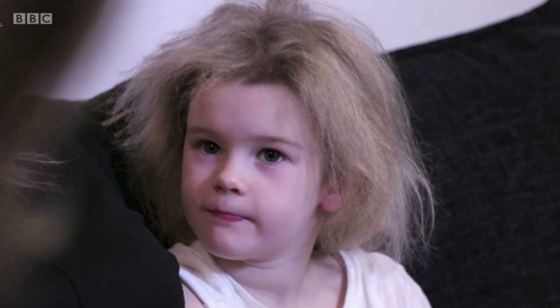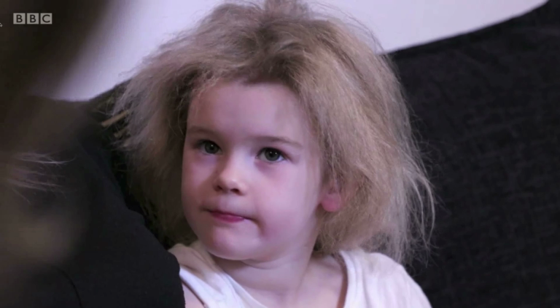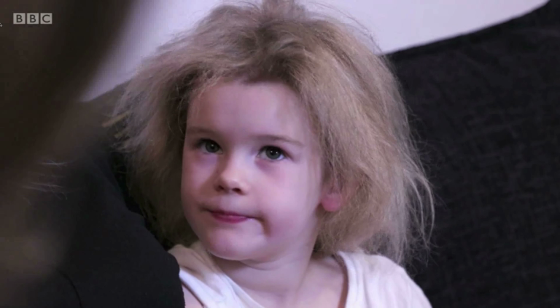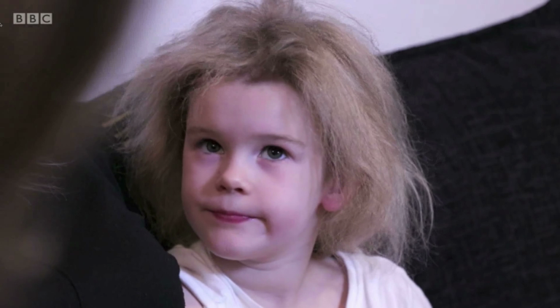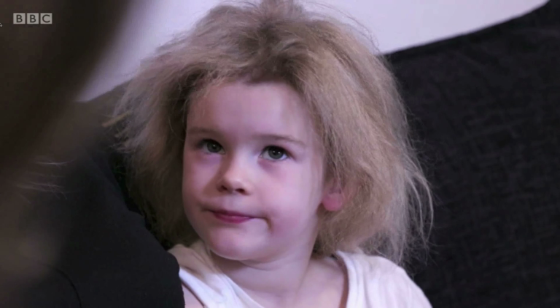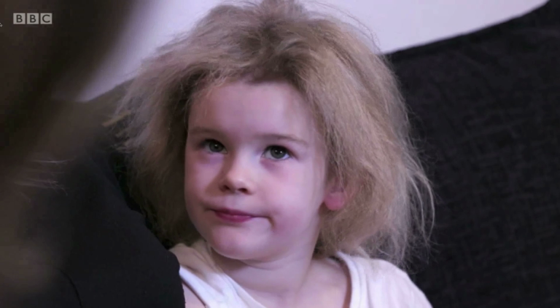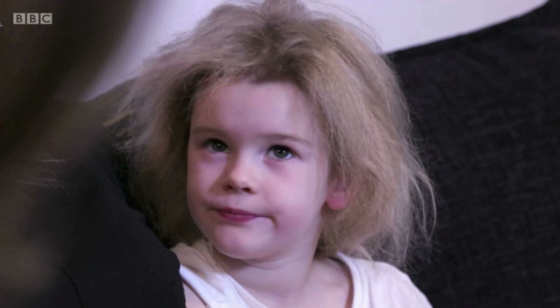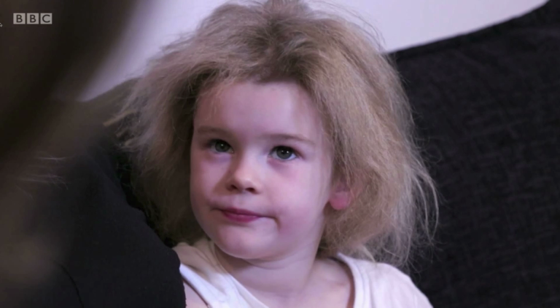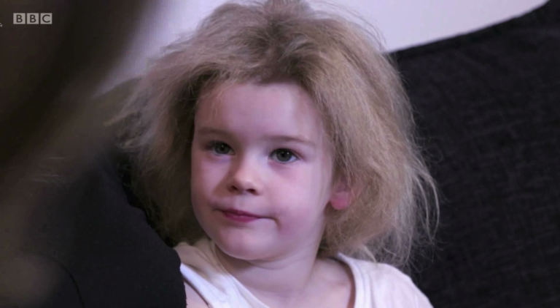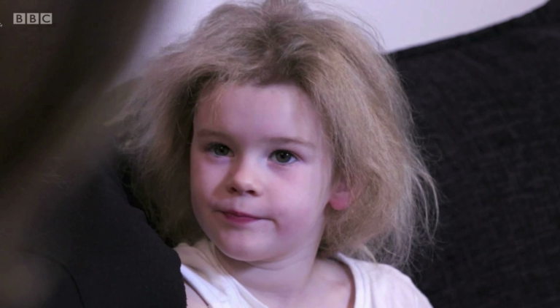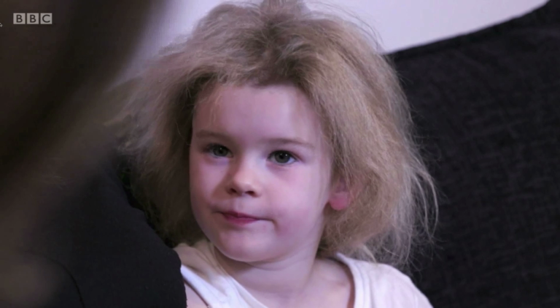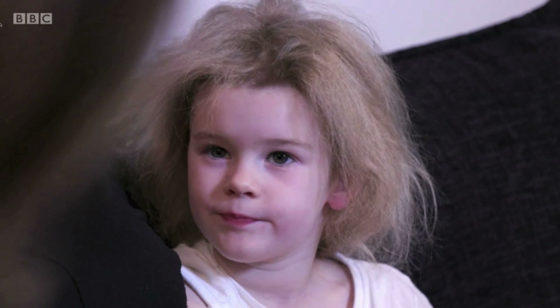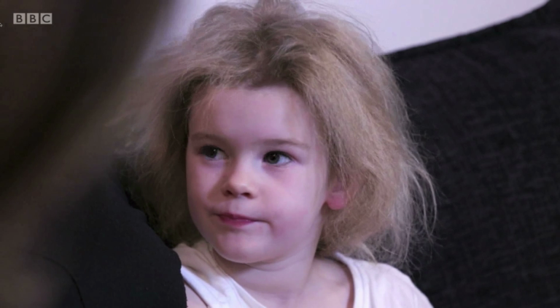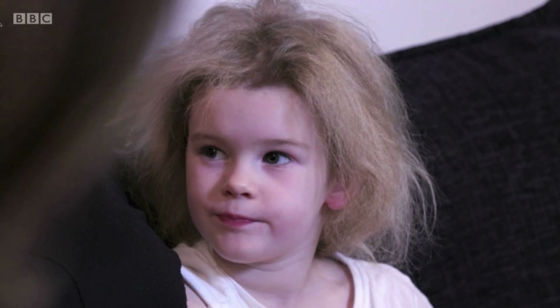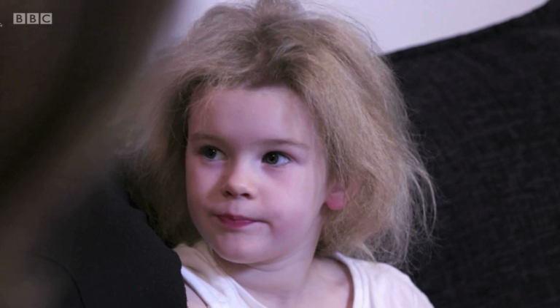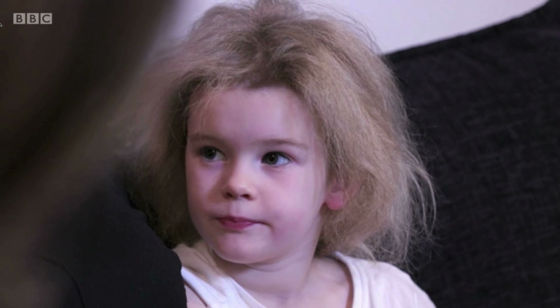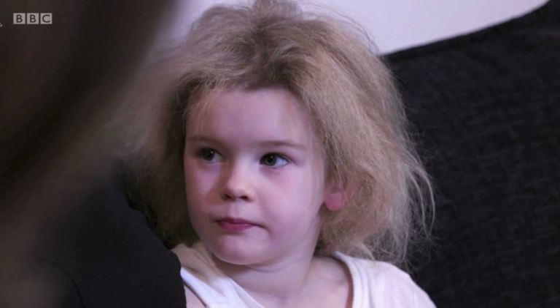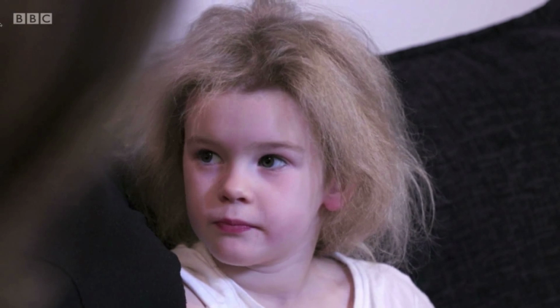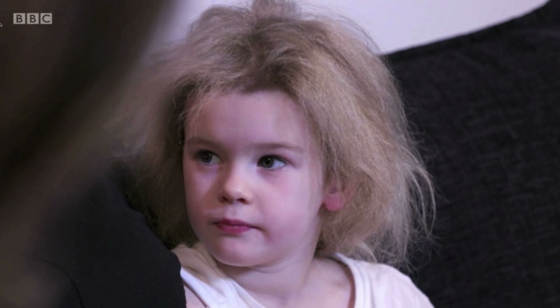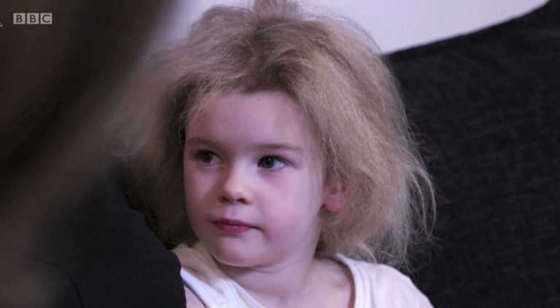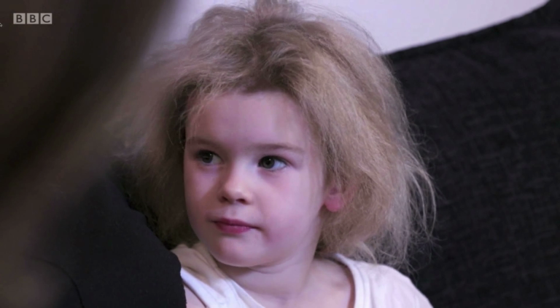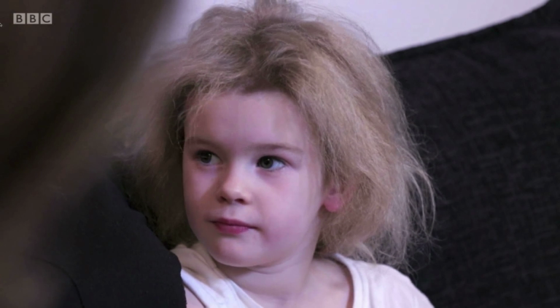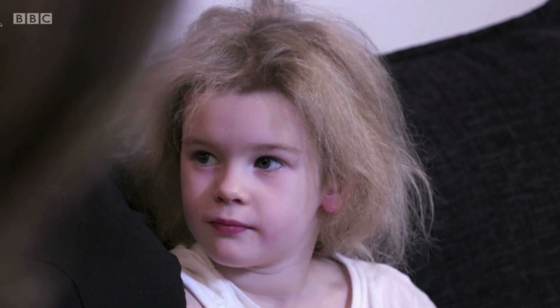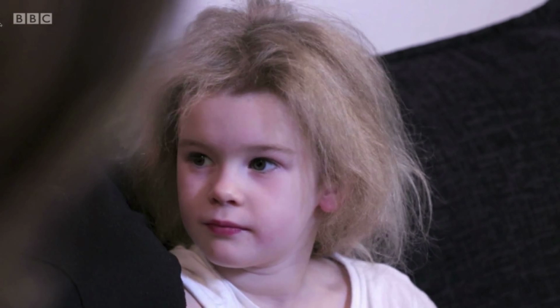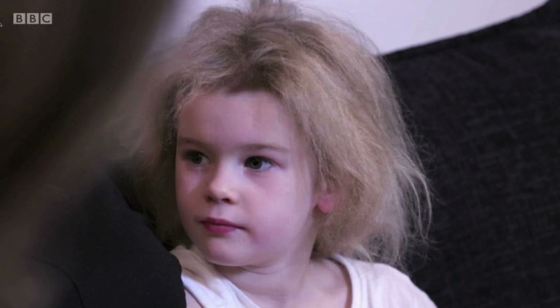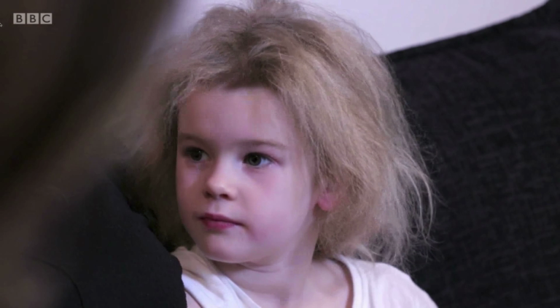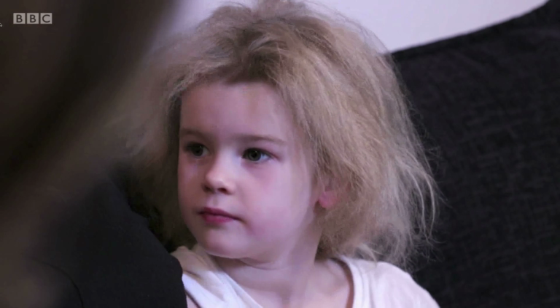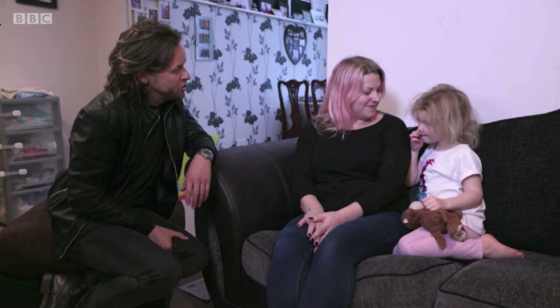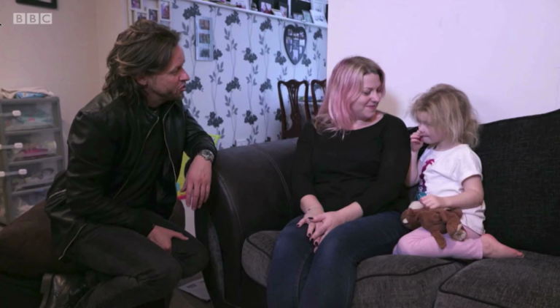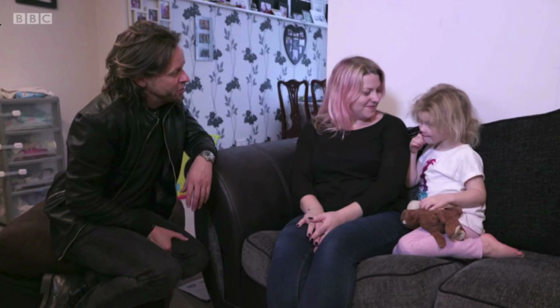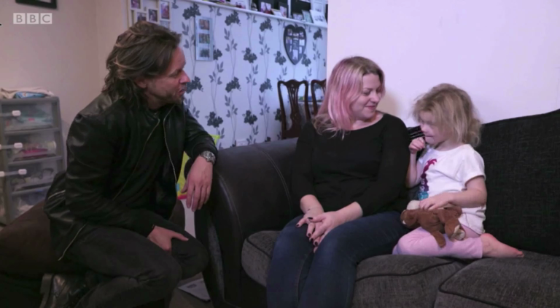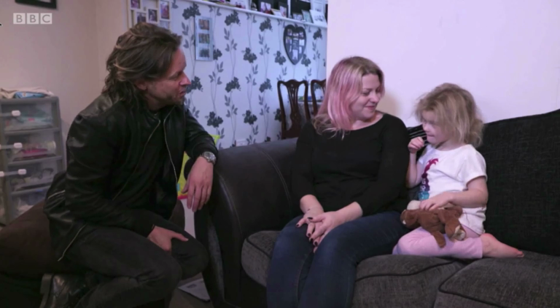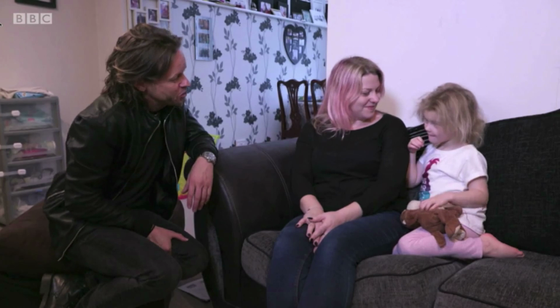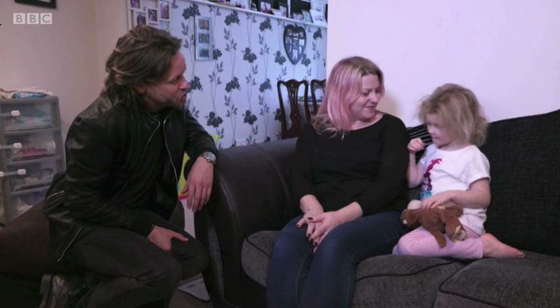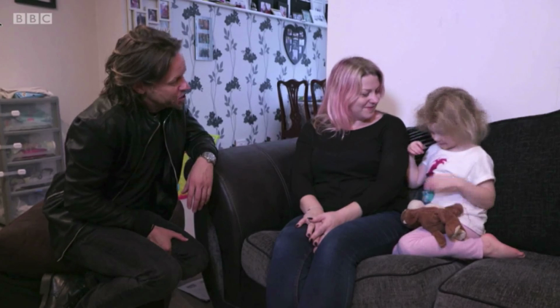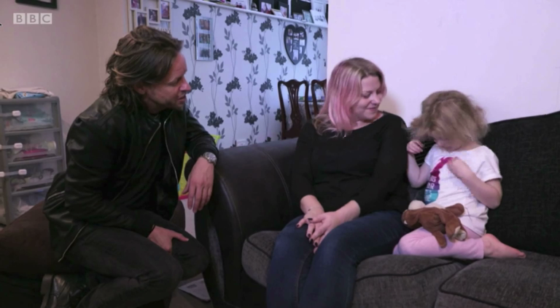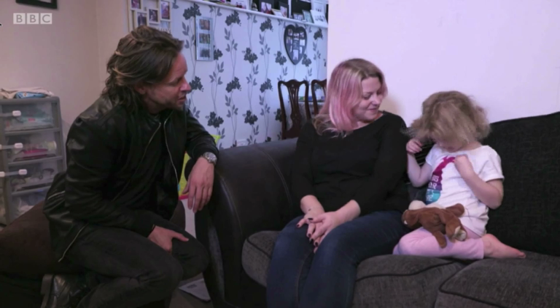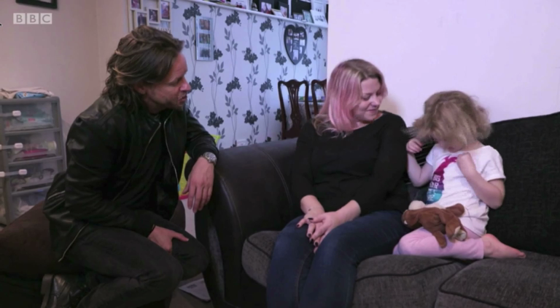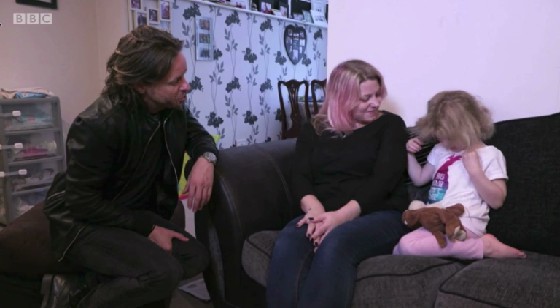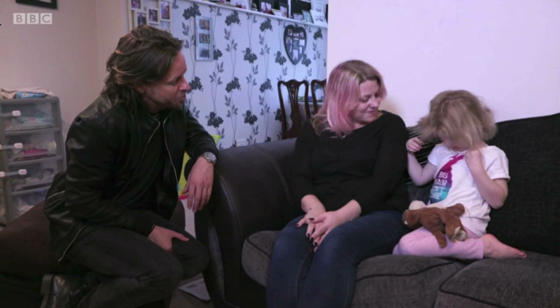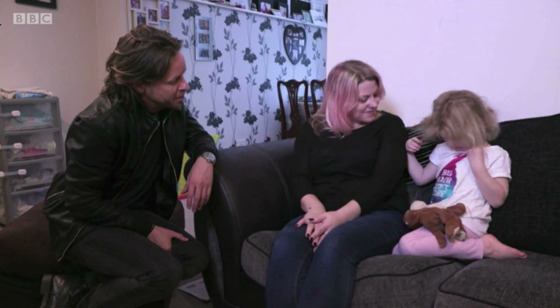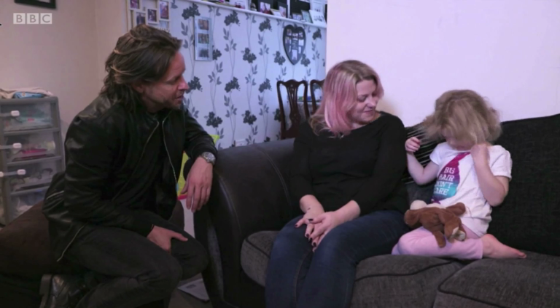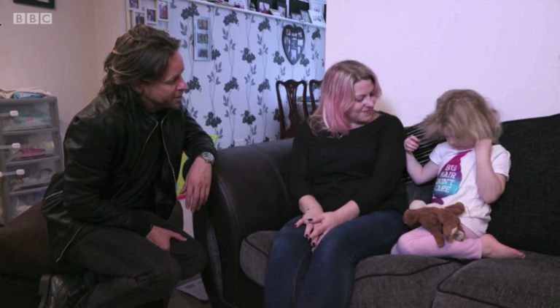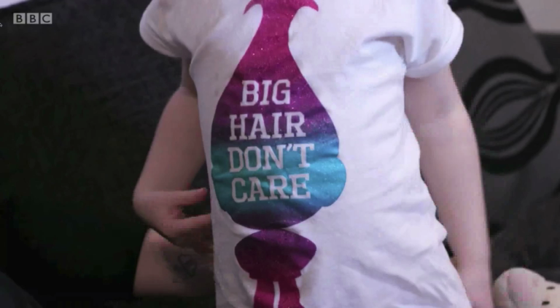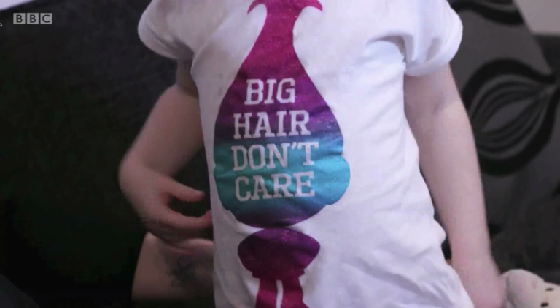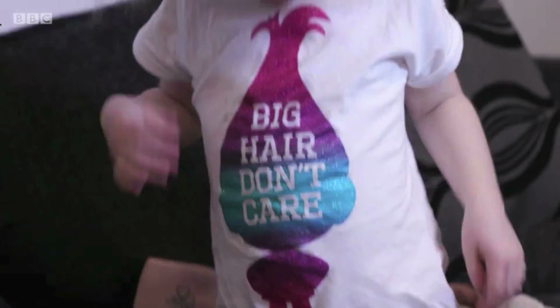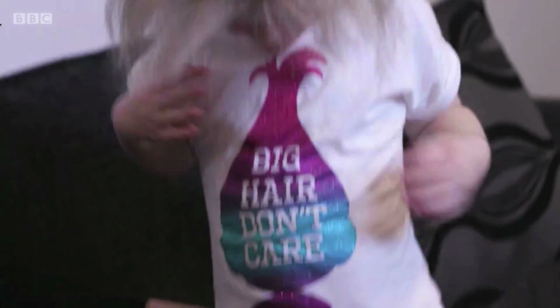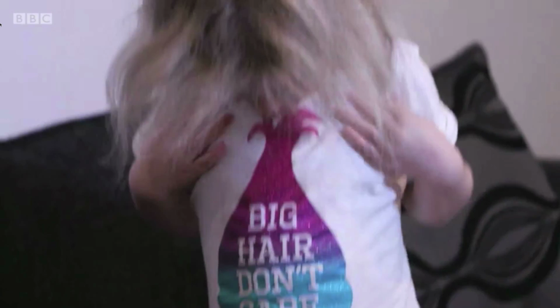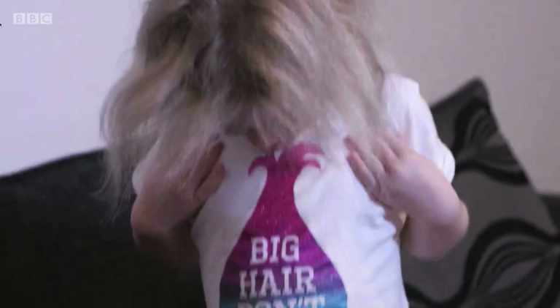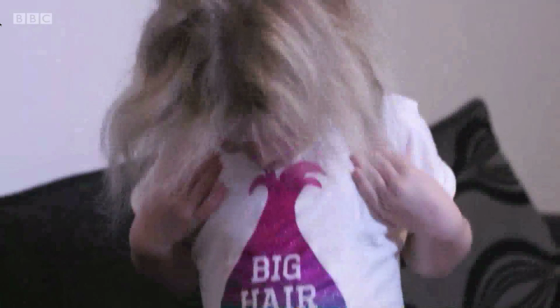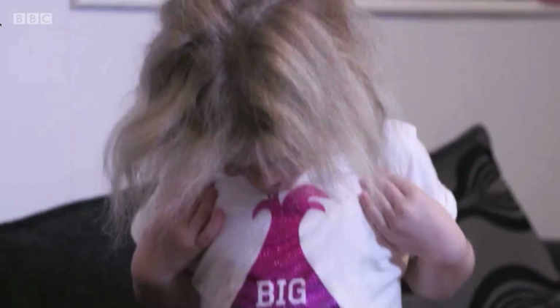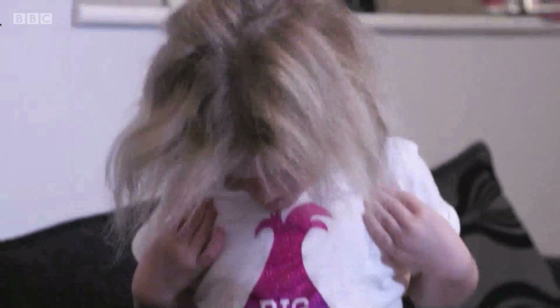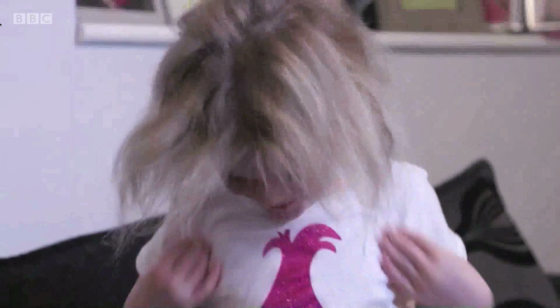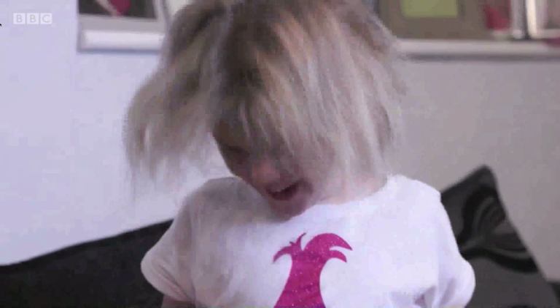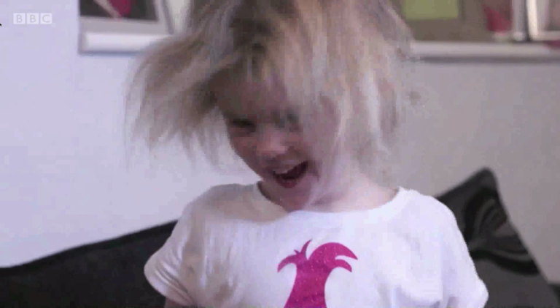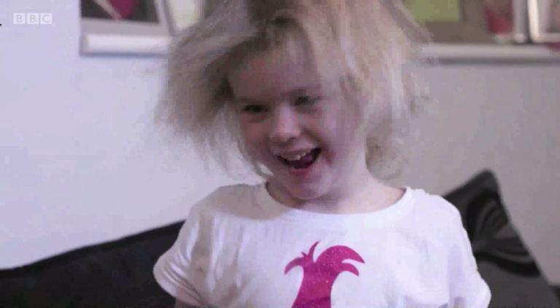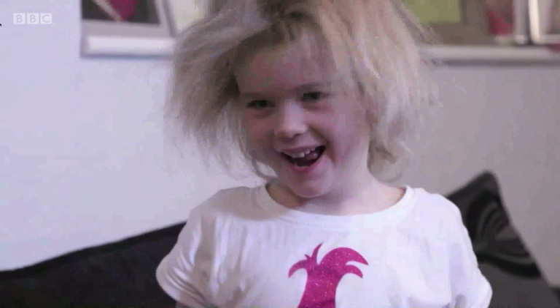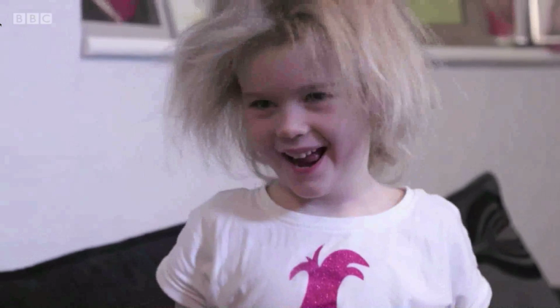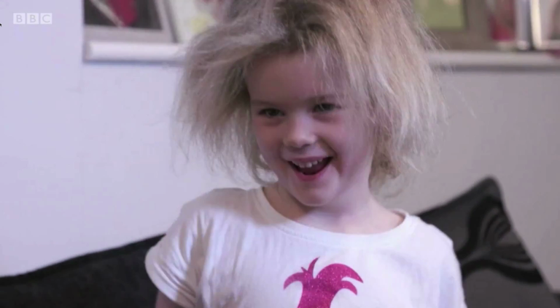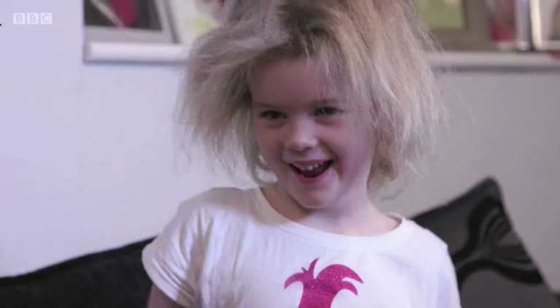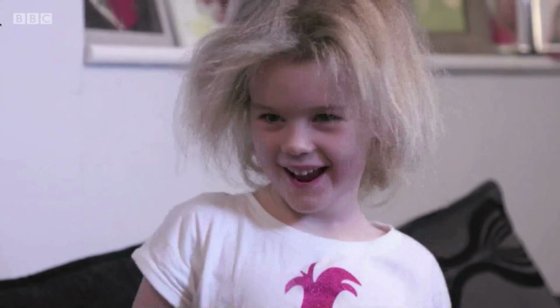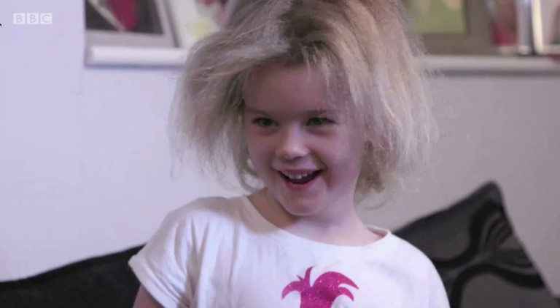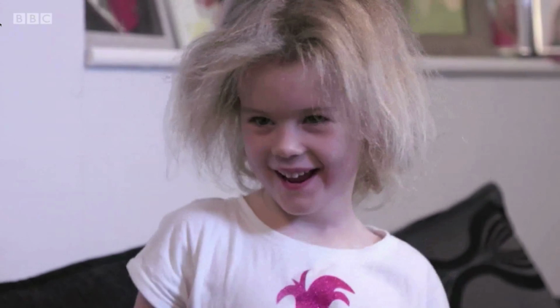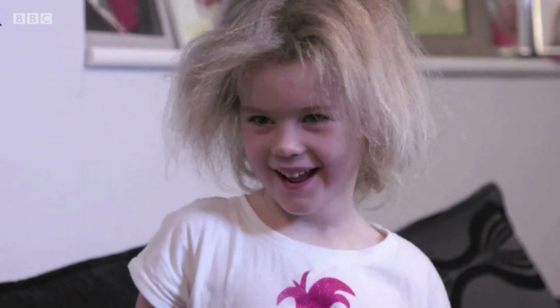Not that it bothers Holly much. And what does it say on your T-shirt there? I noticed it says something. "Big hair don't care." Nice.